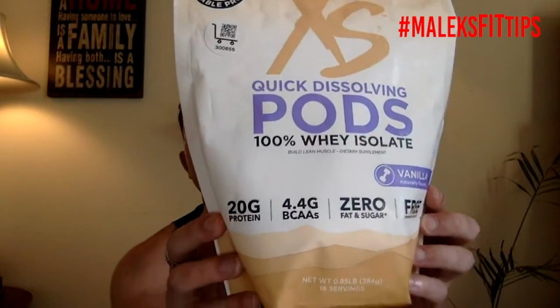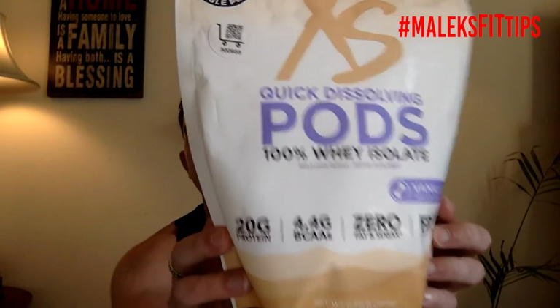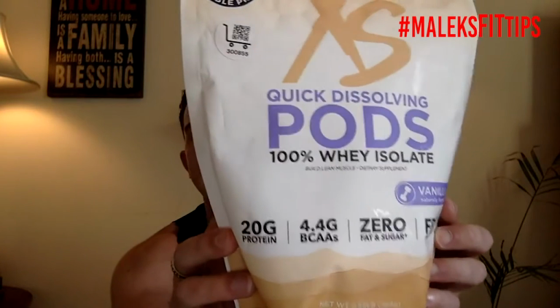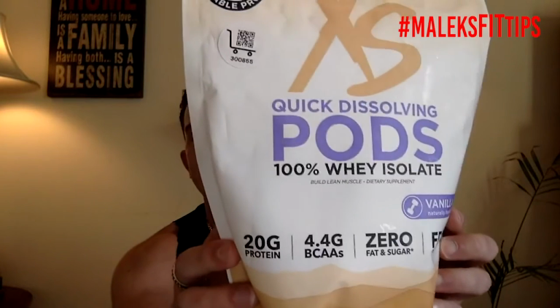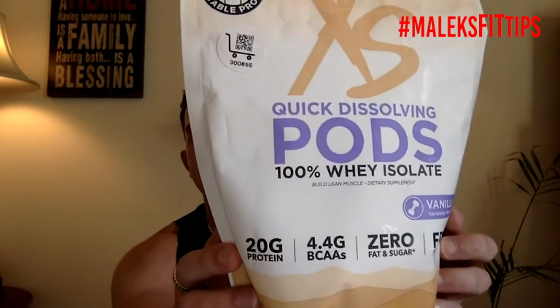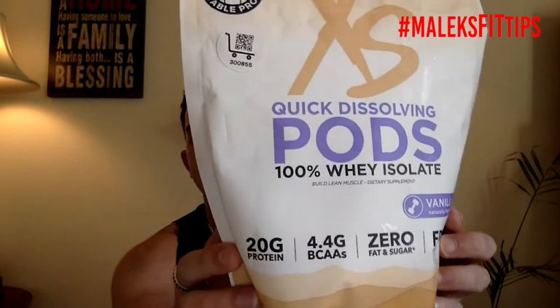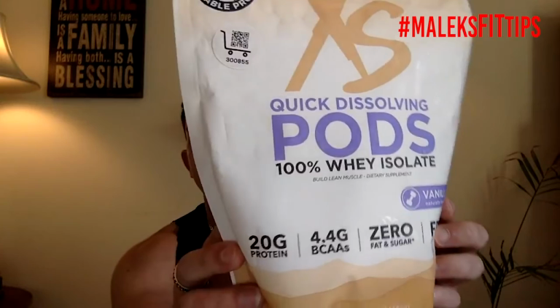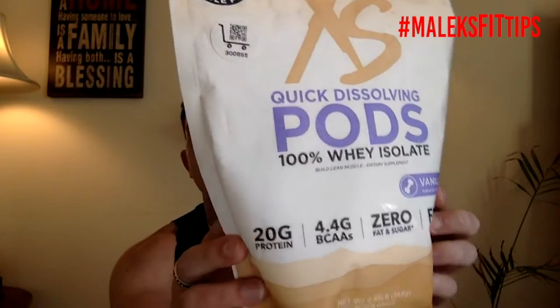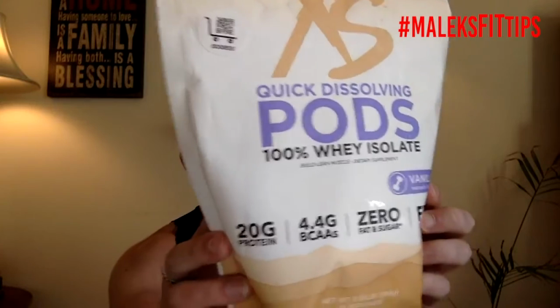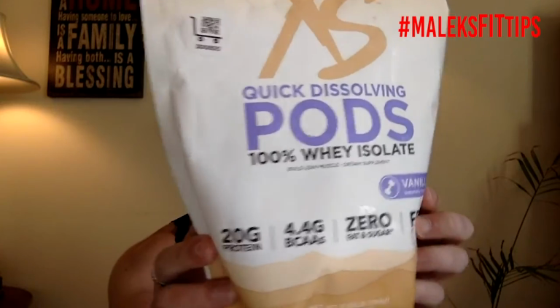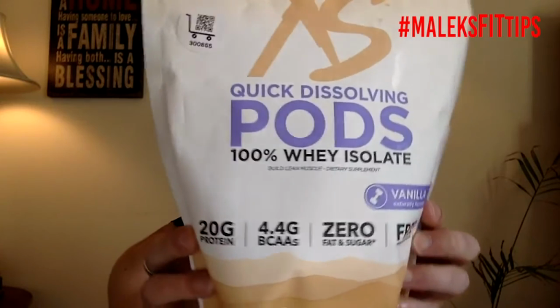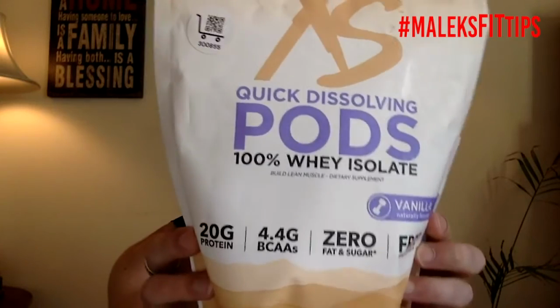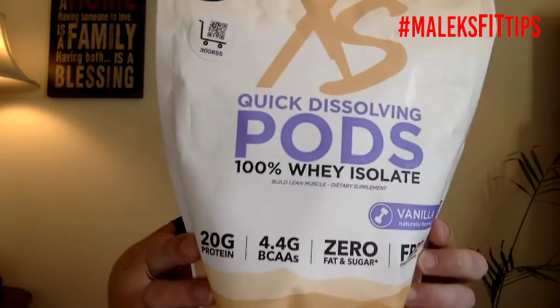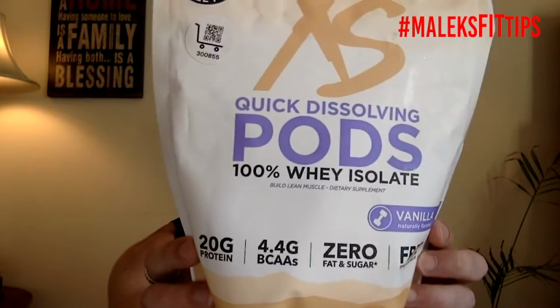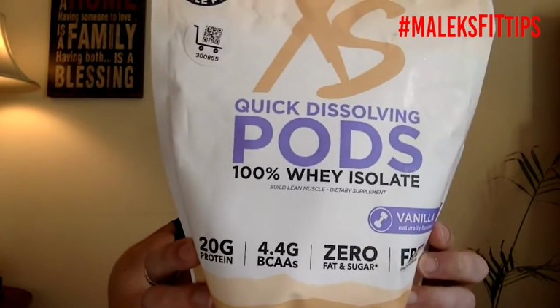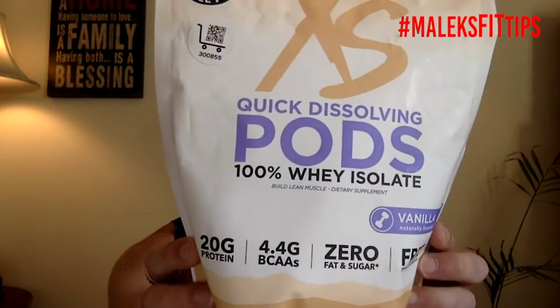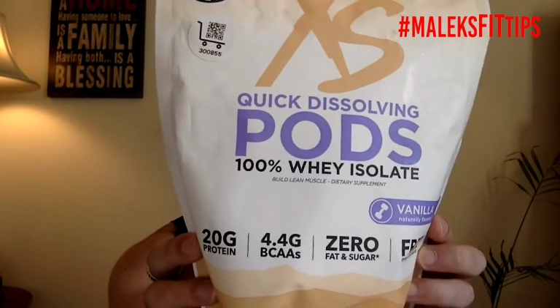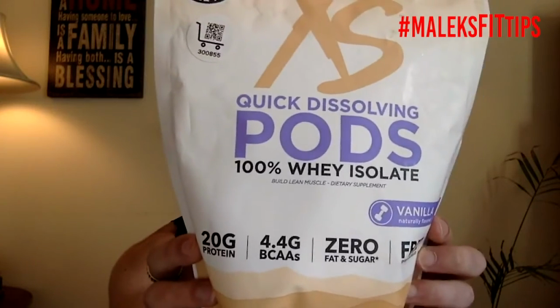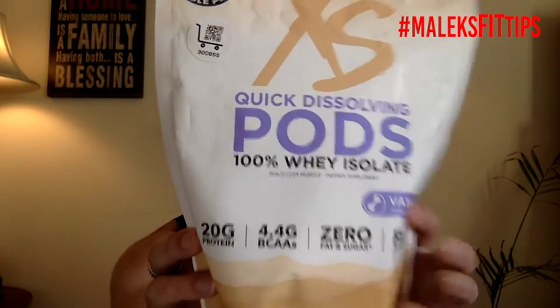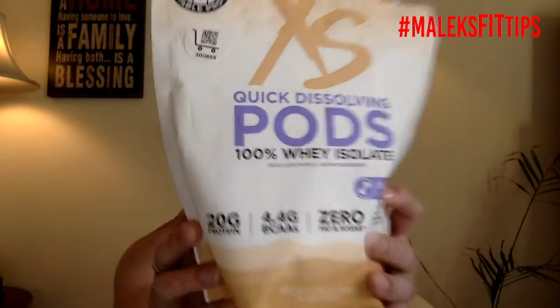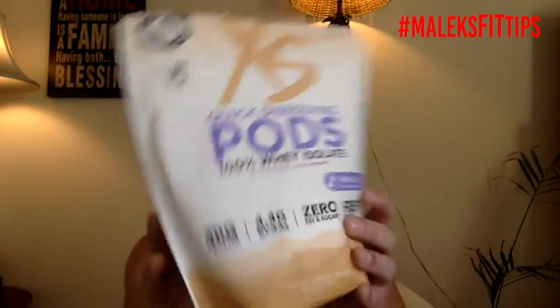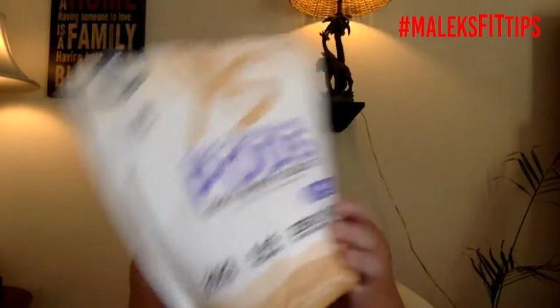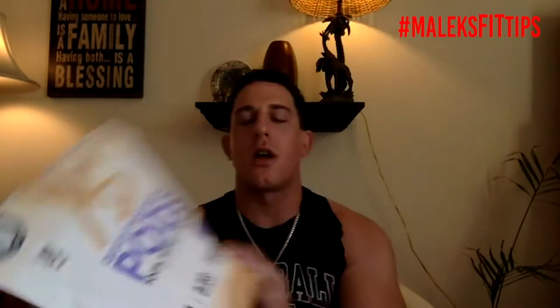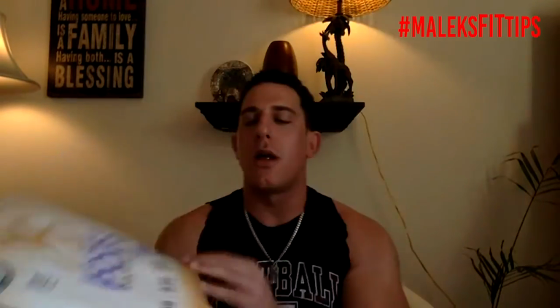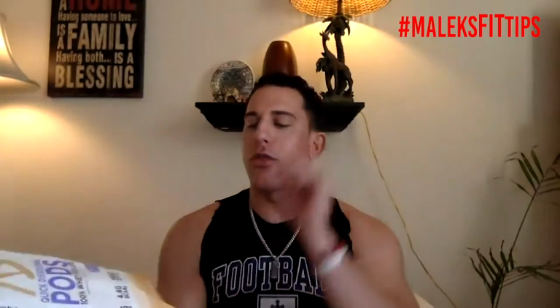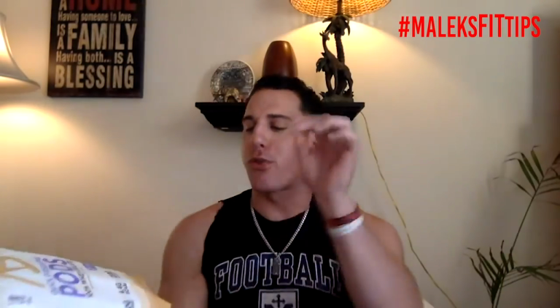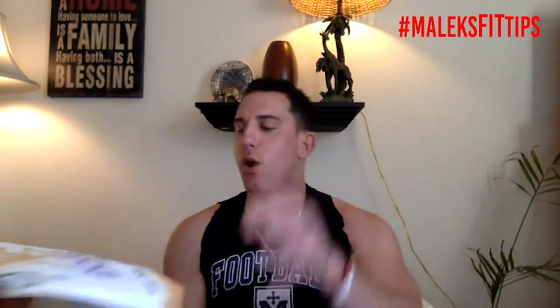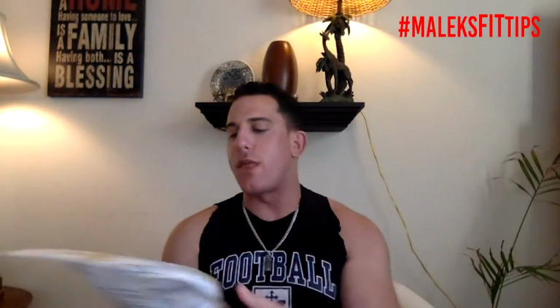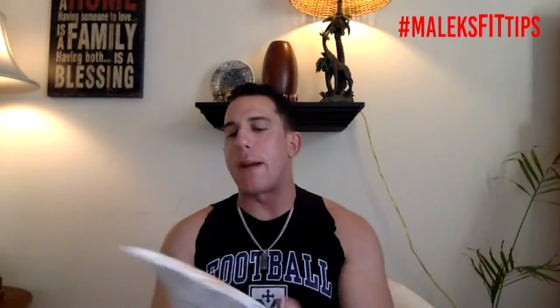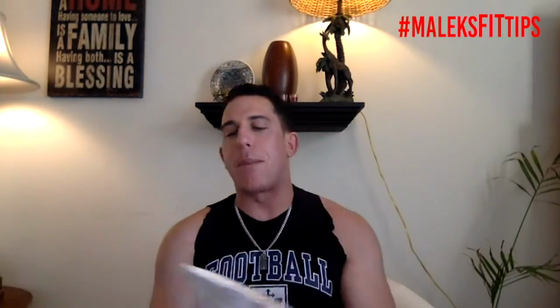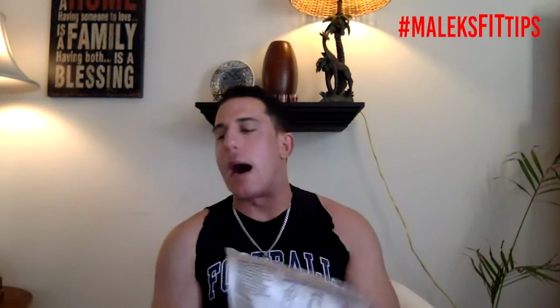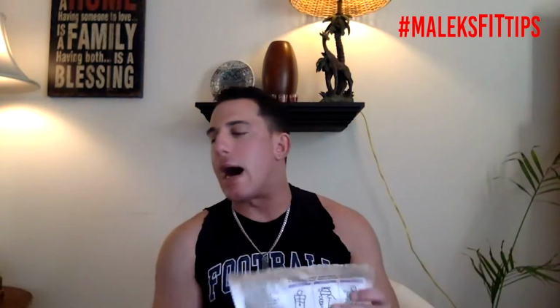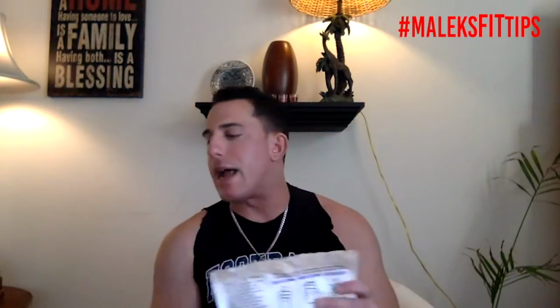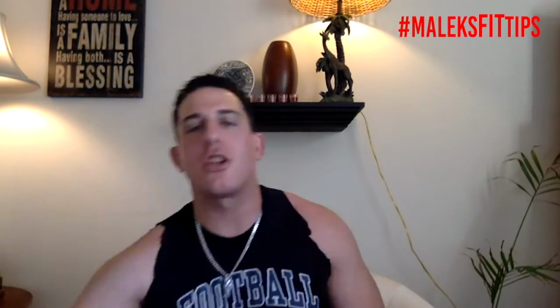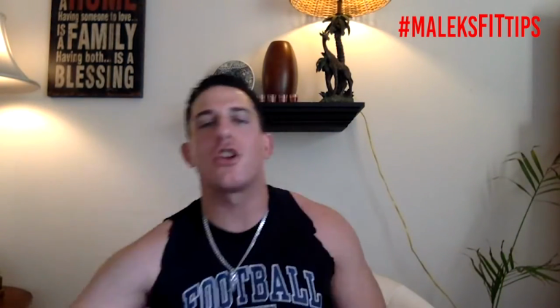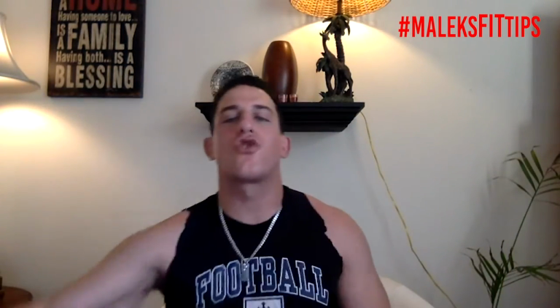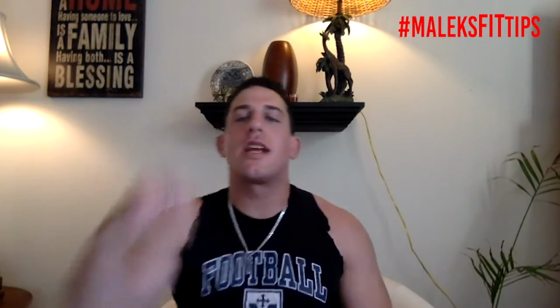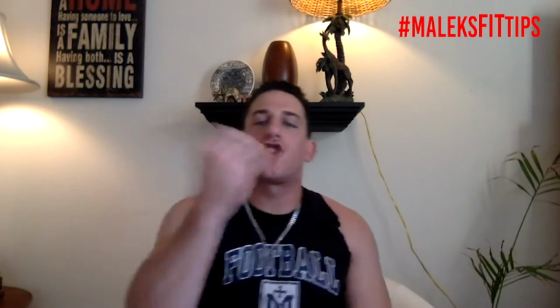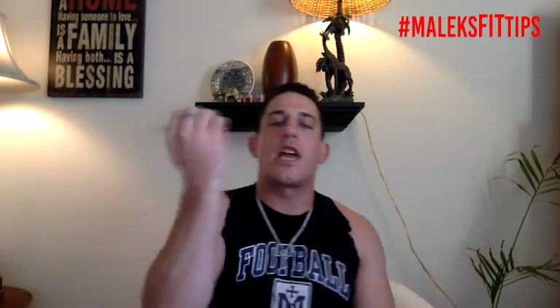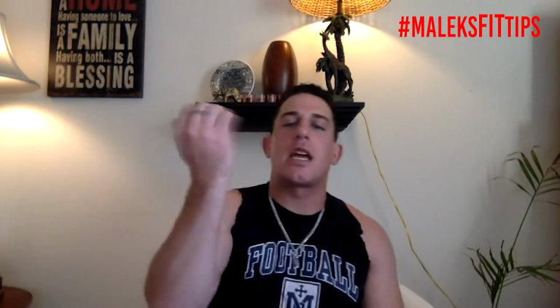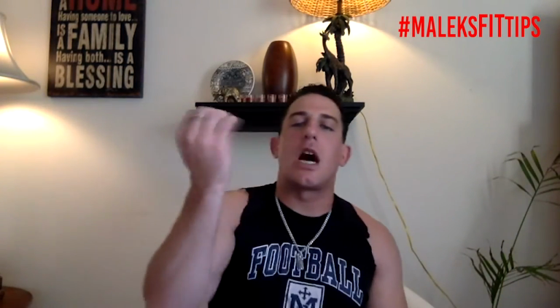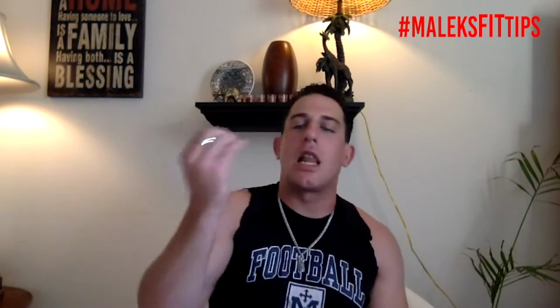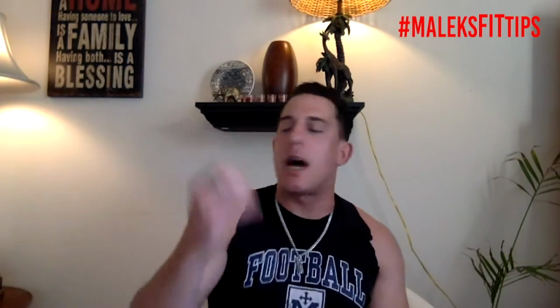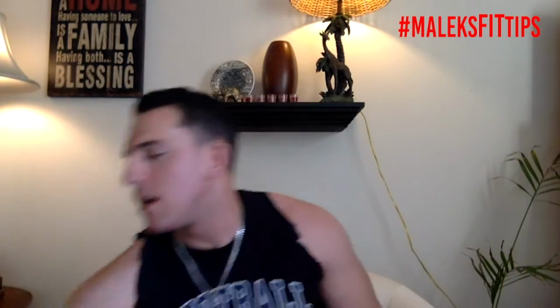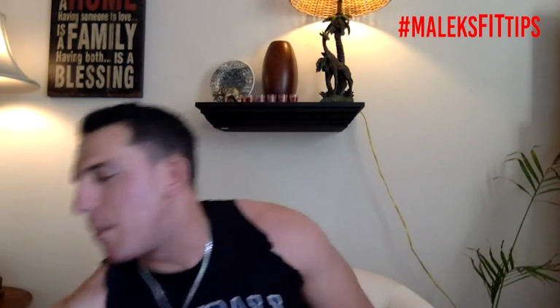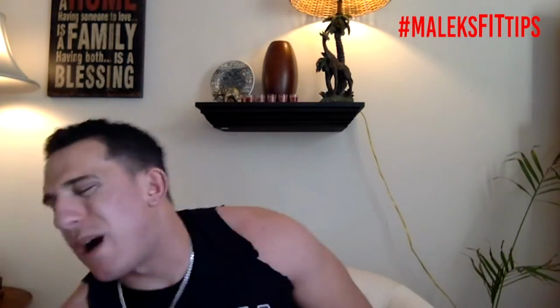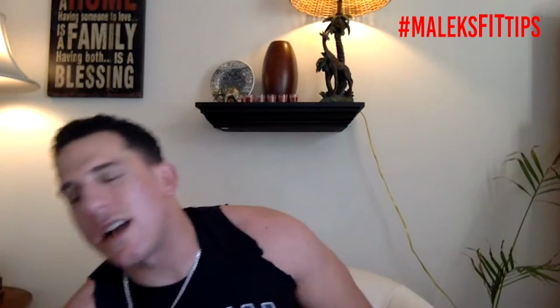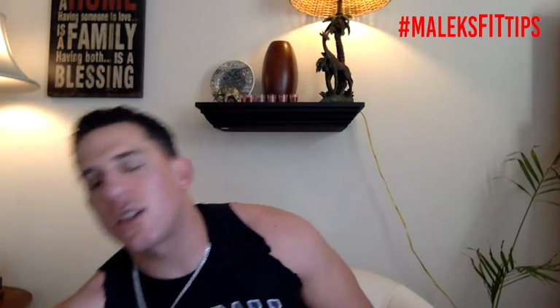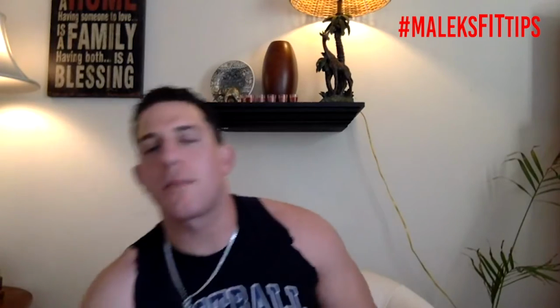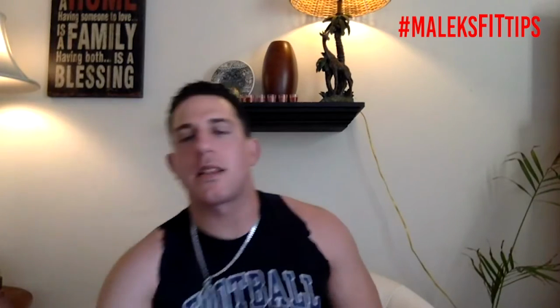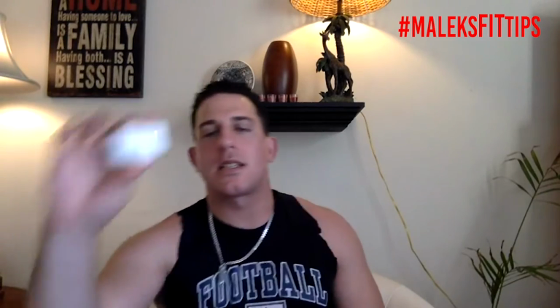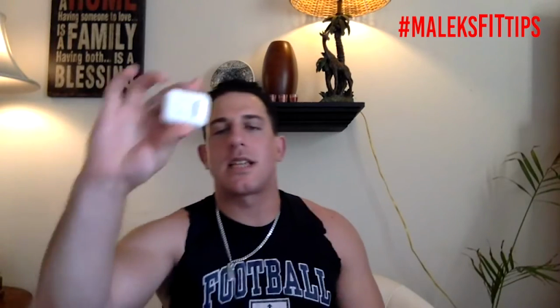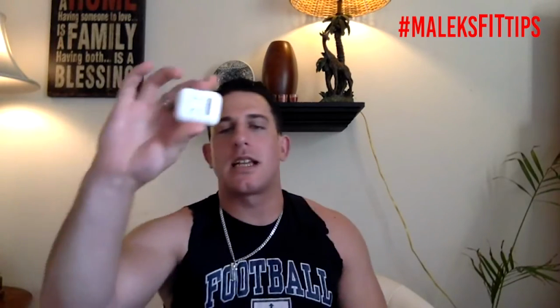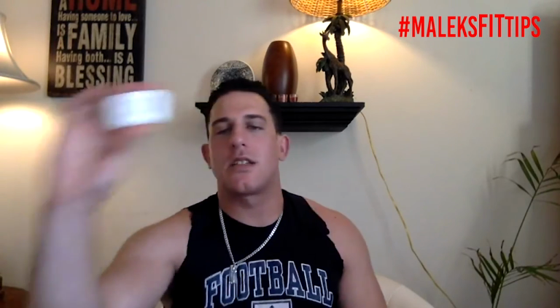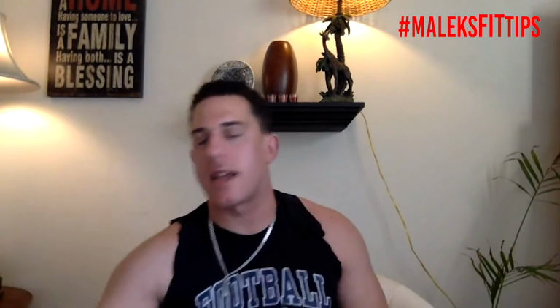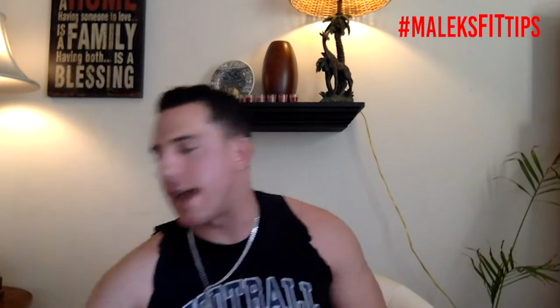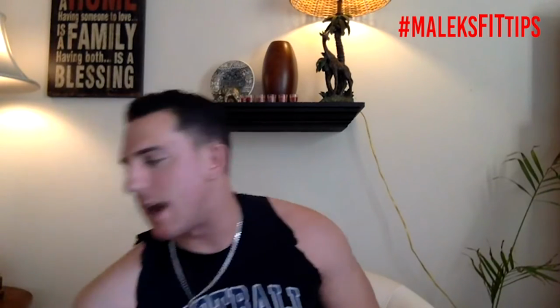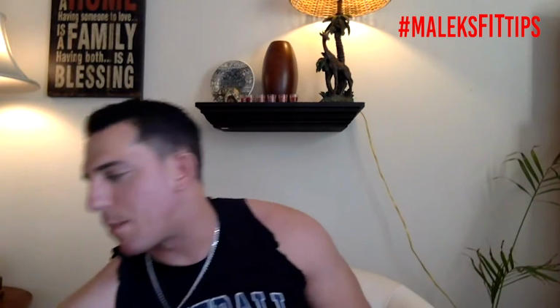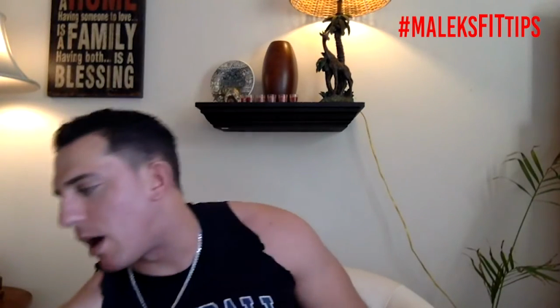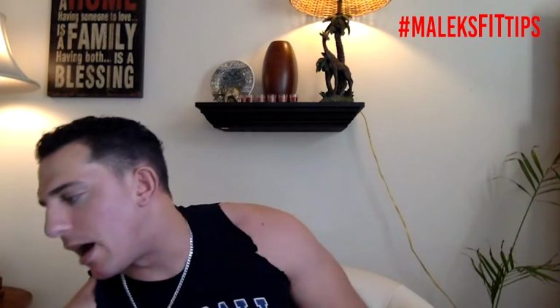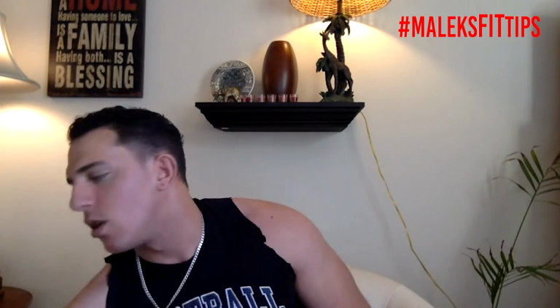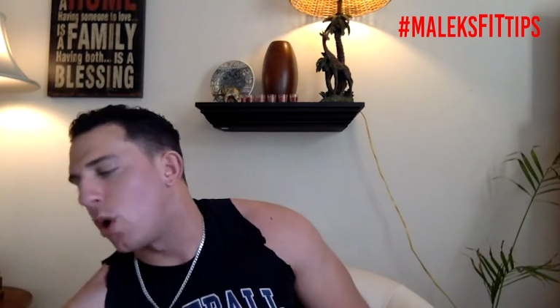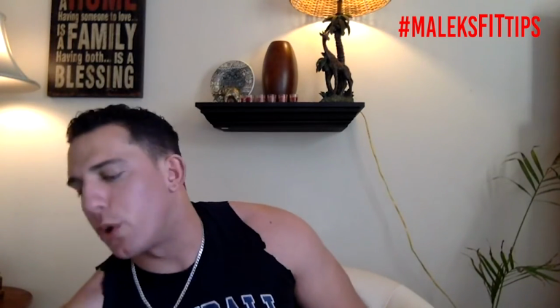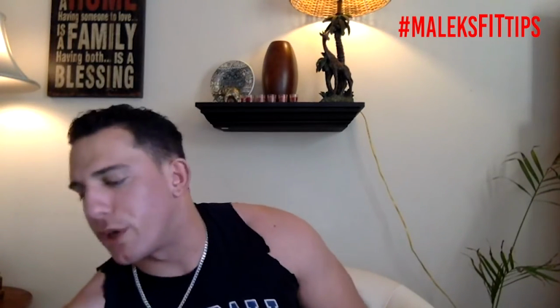Right here I highly recommend it. It quick-dissolves — throw that pod in your drink, shake it all up. The pods are about the size of like an AirPod holder.